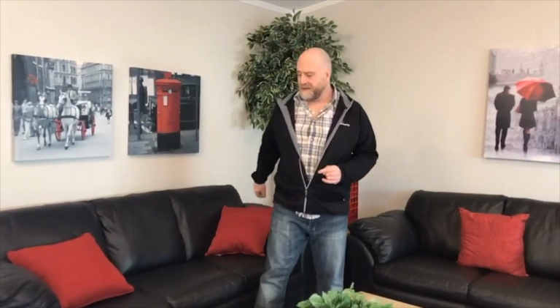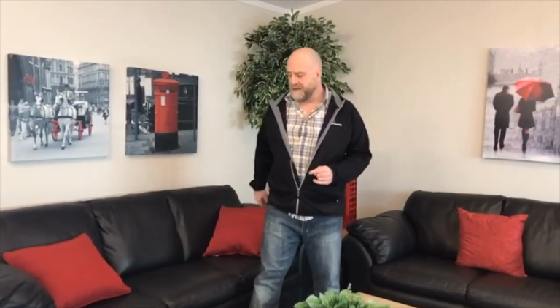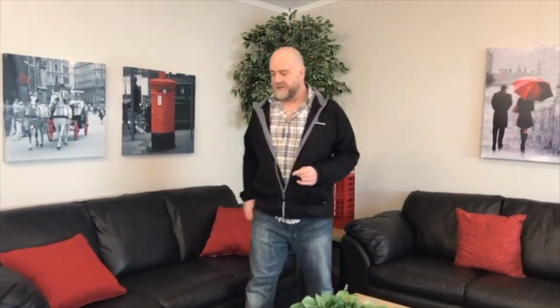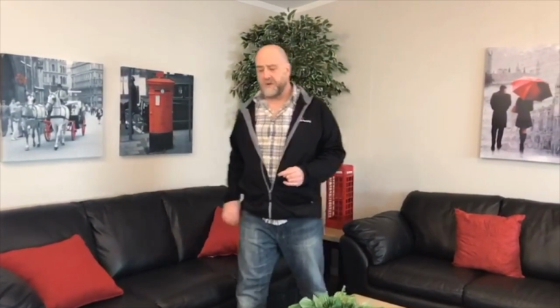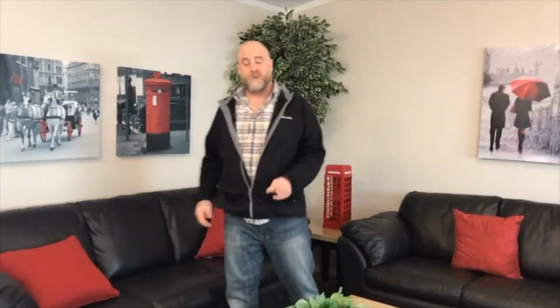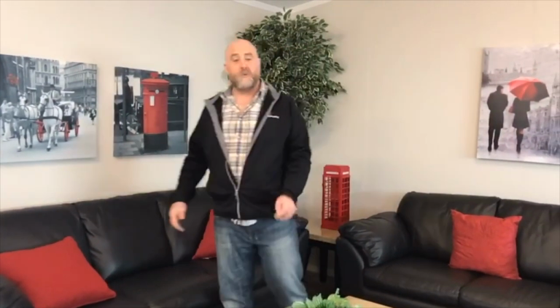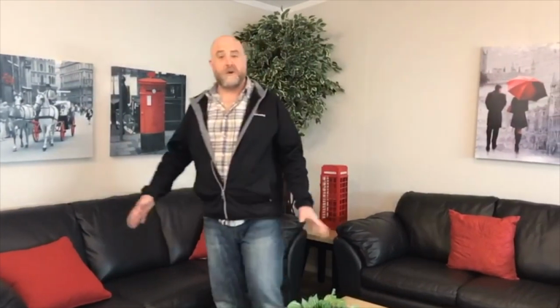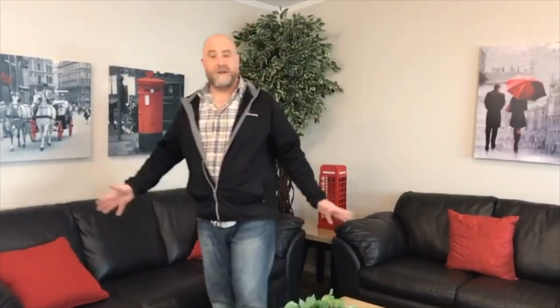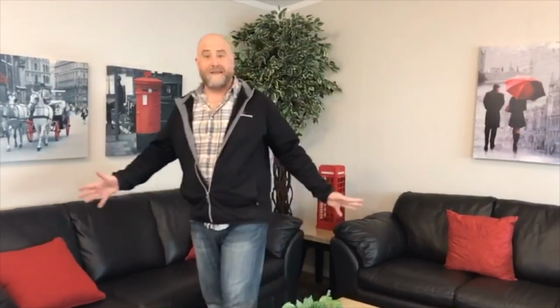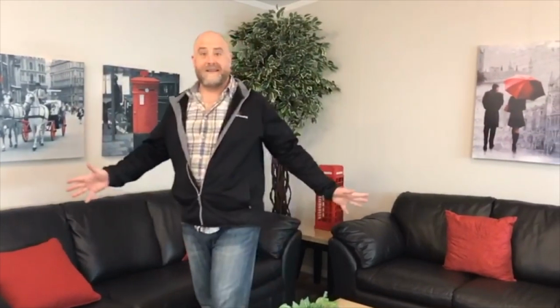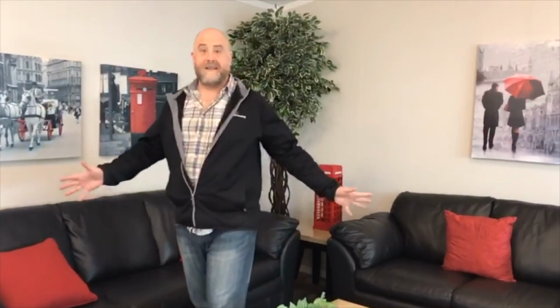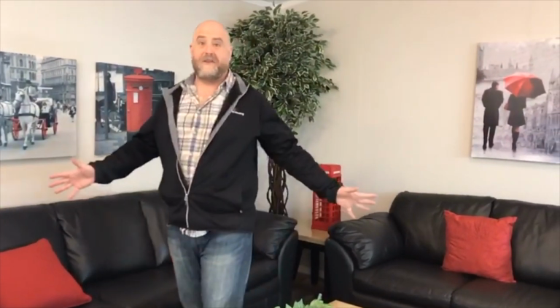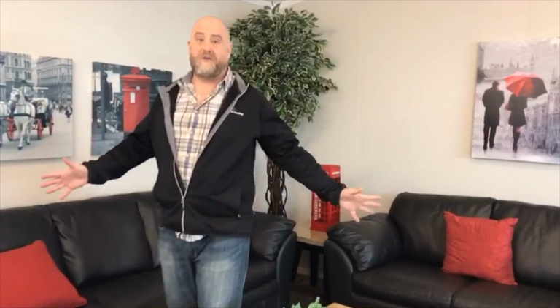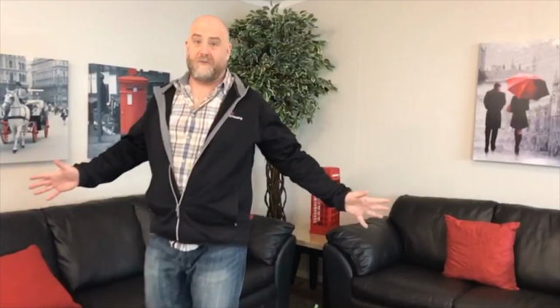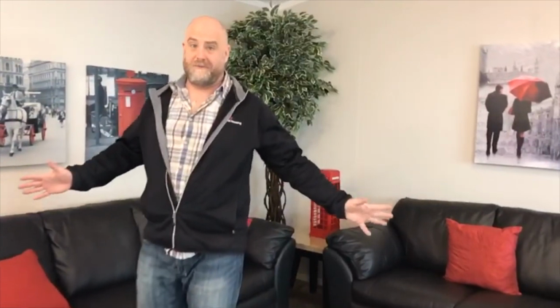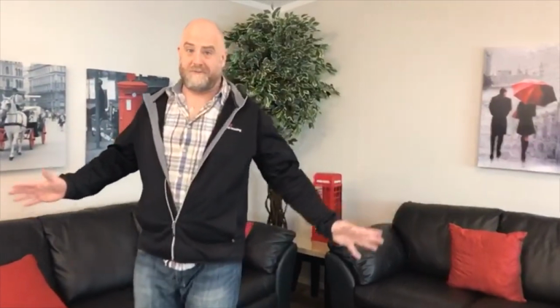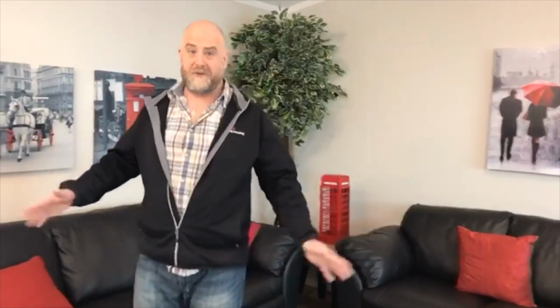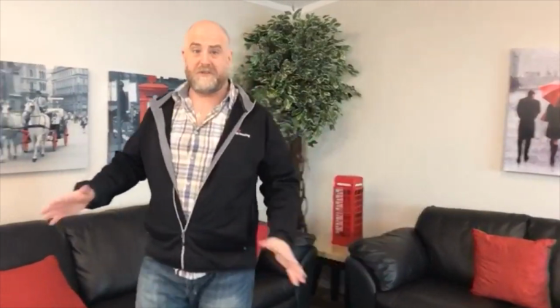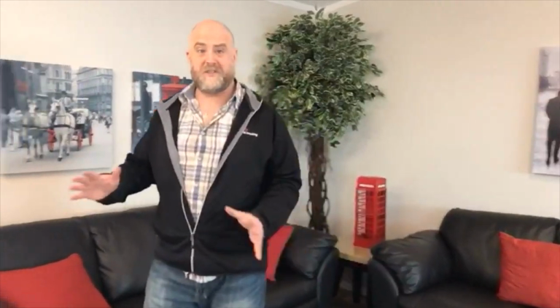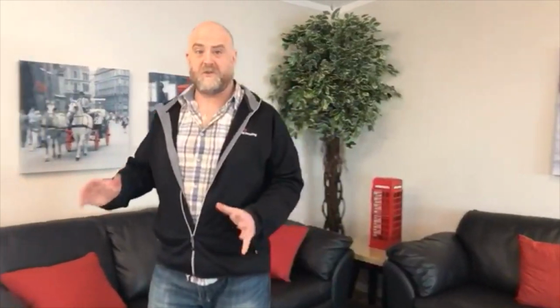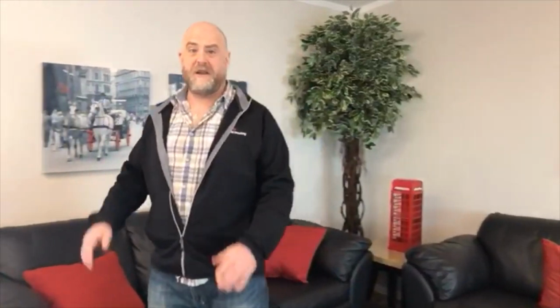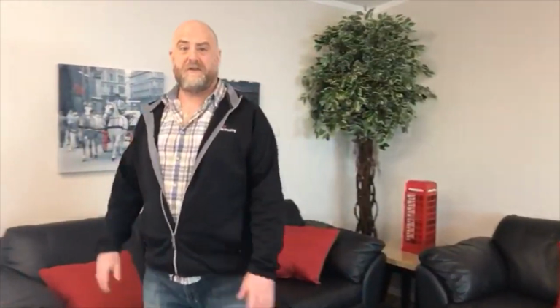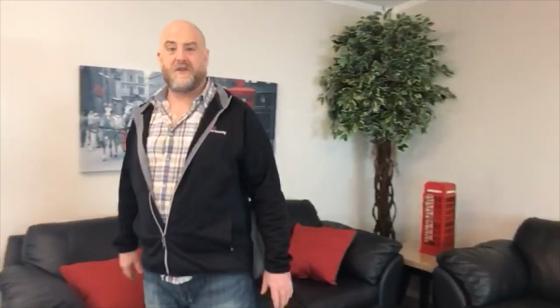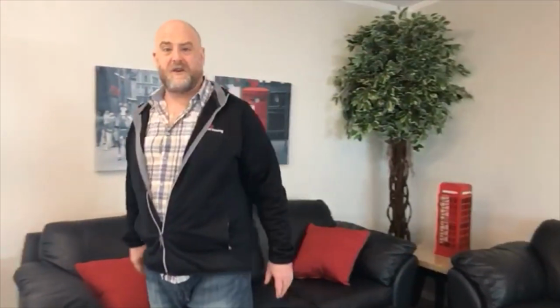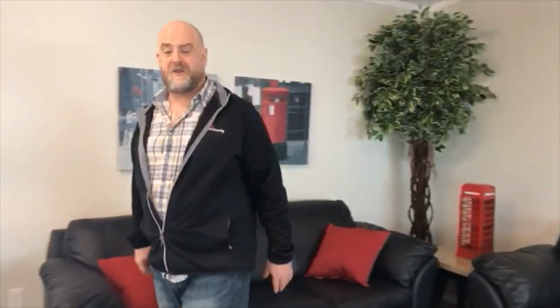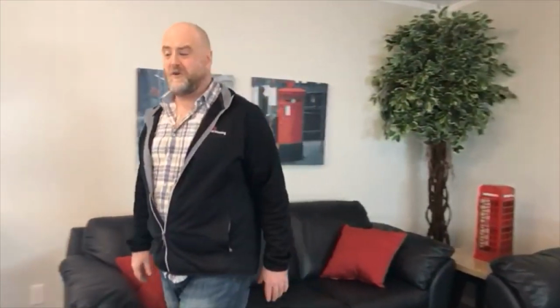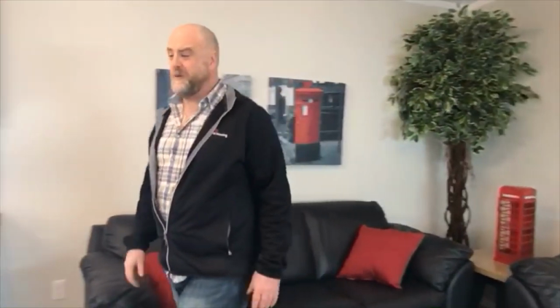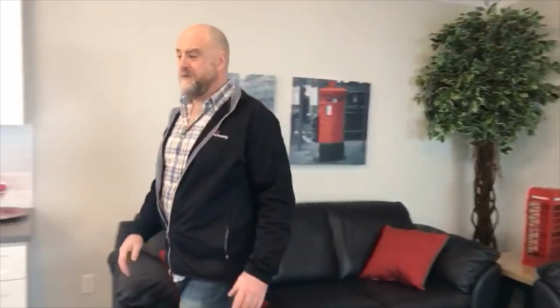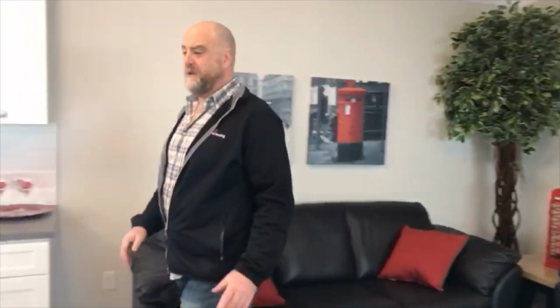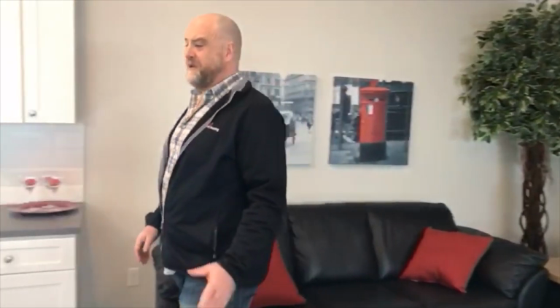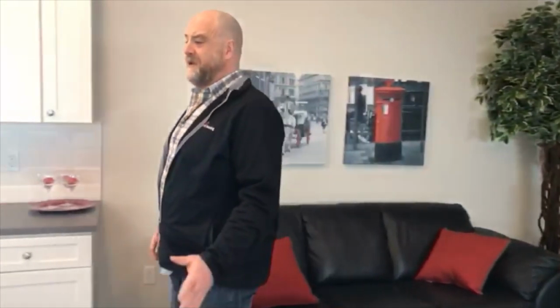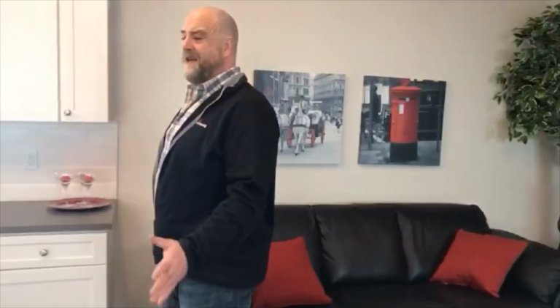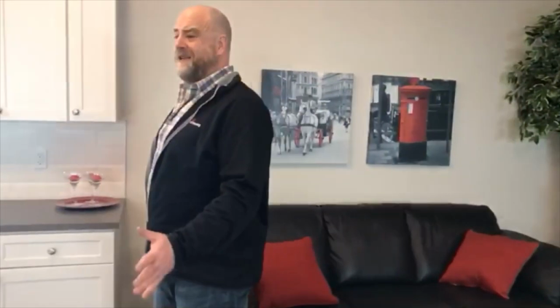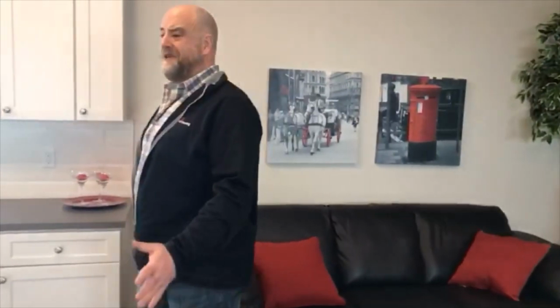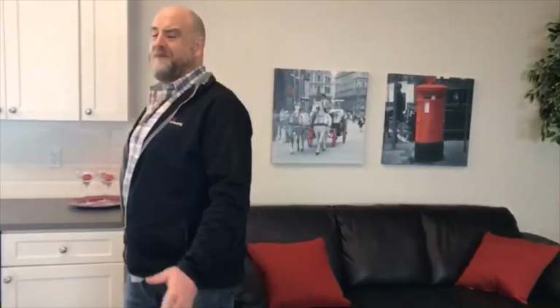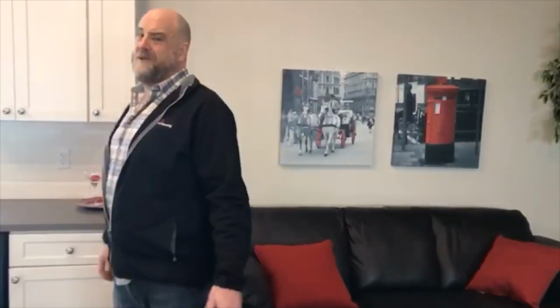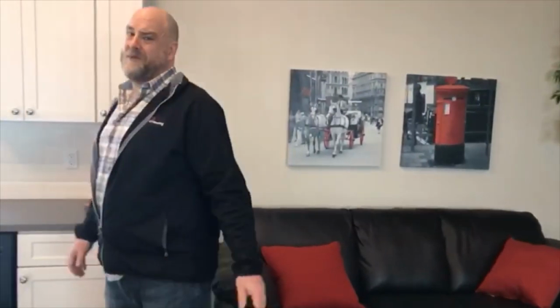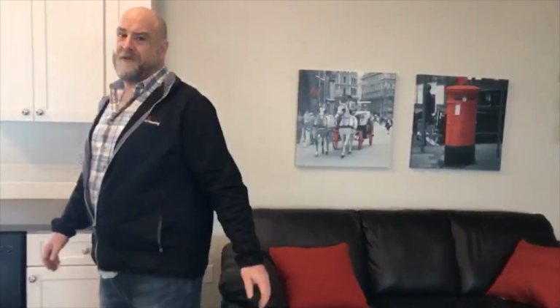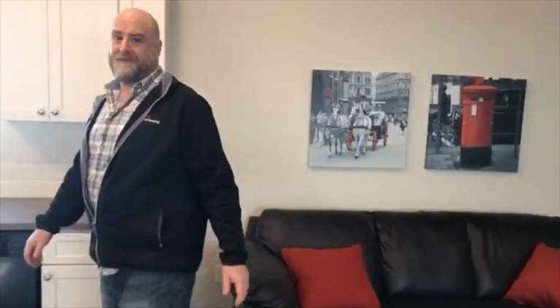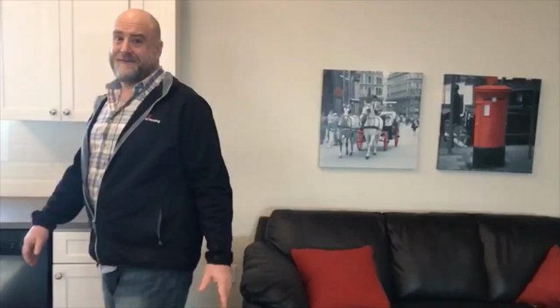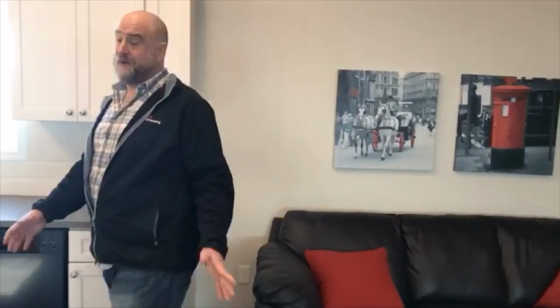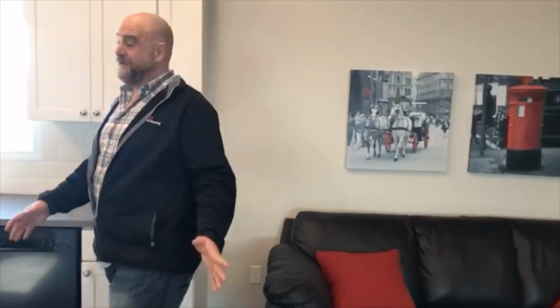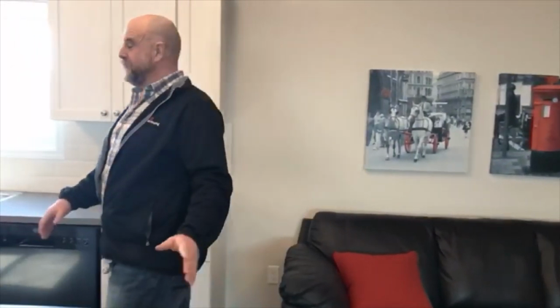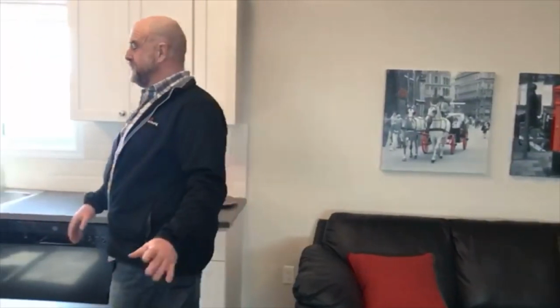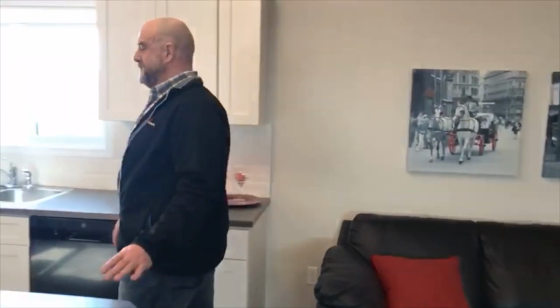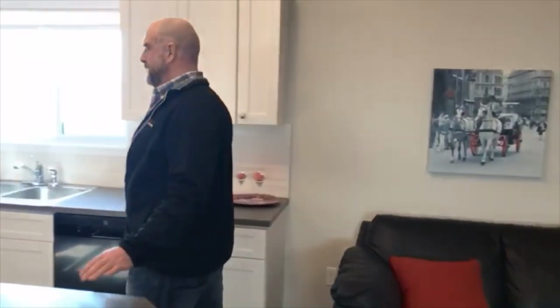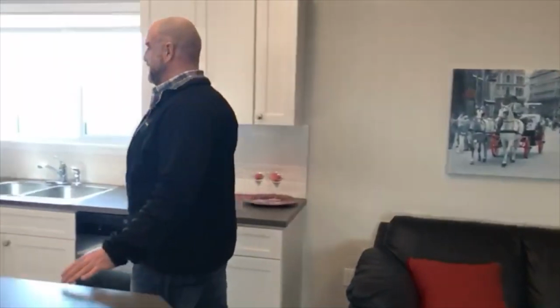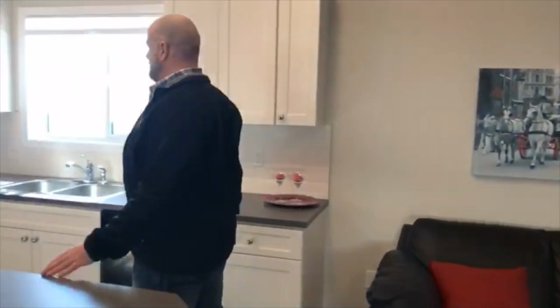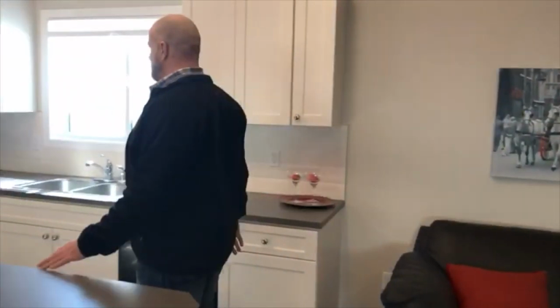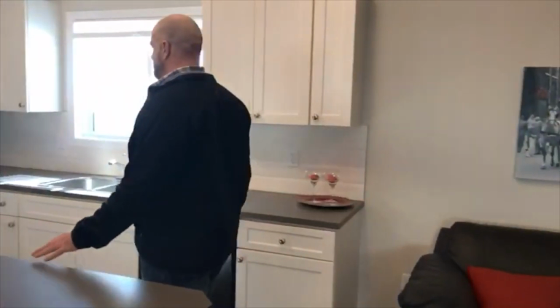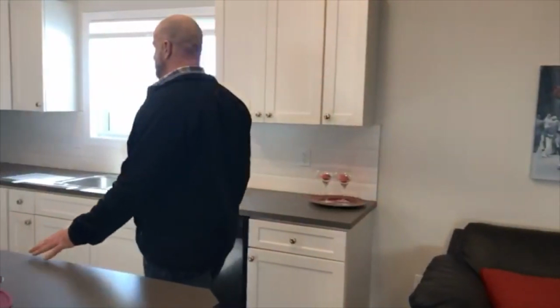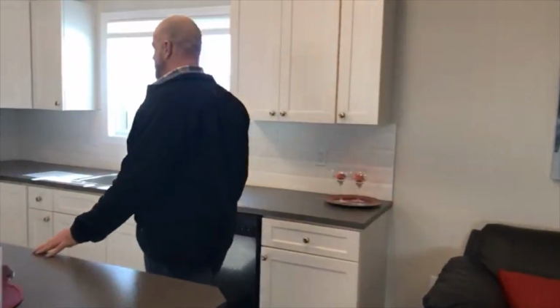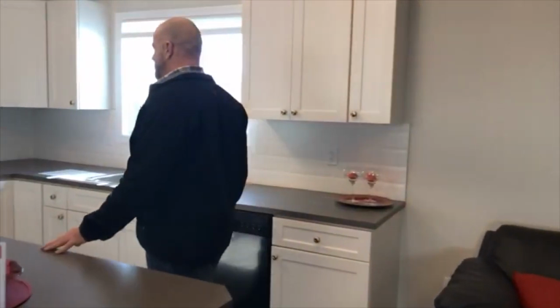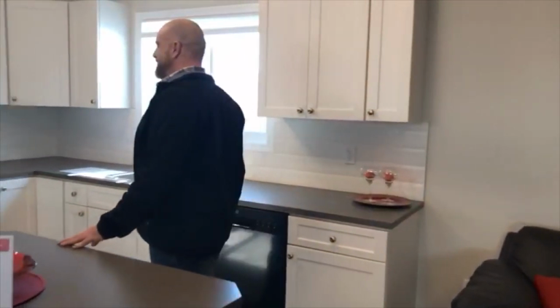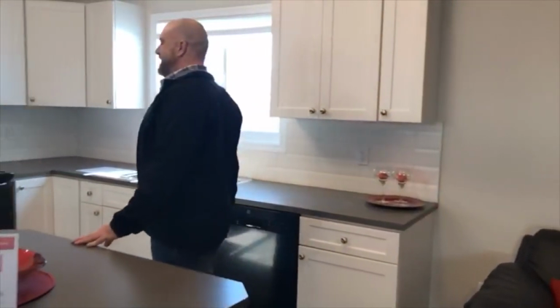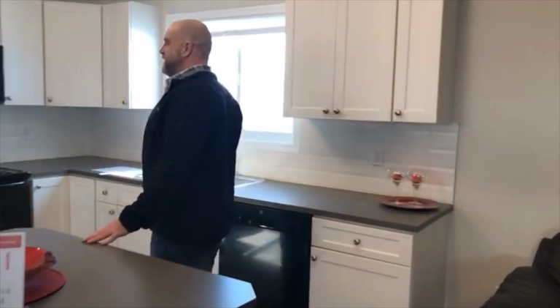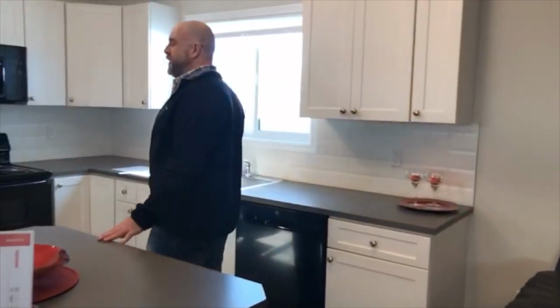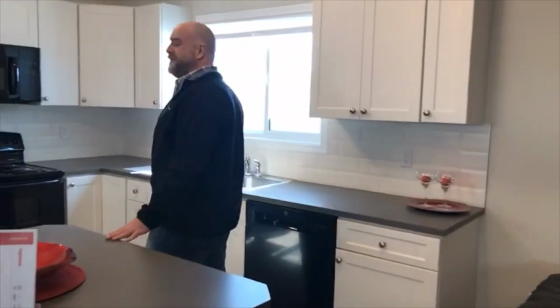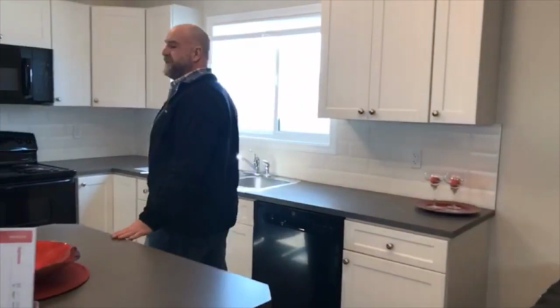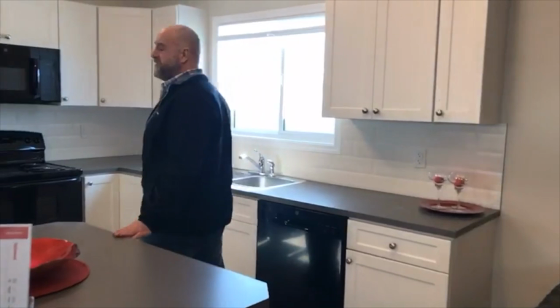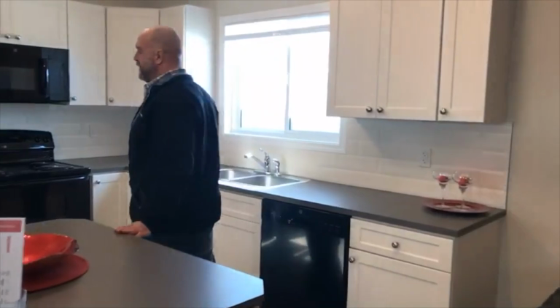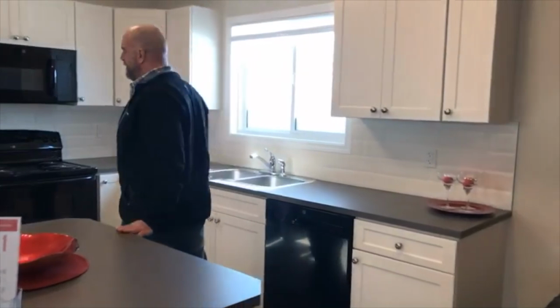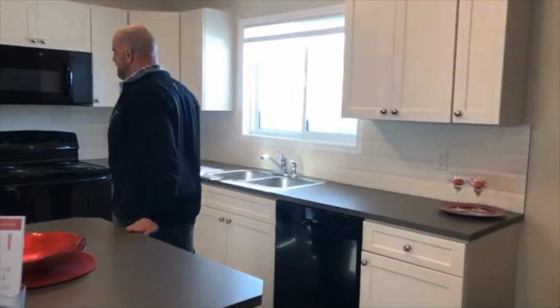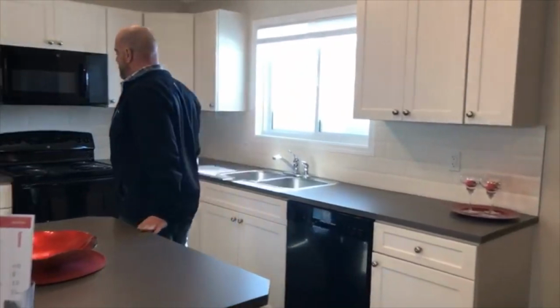So we're in the living room. This is great for two, three, or four people. It's 1,200 square feet.